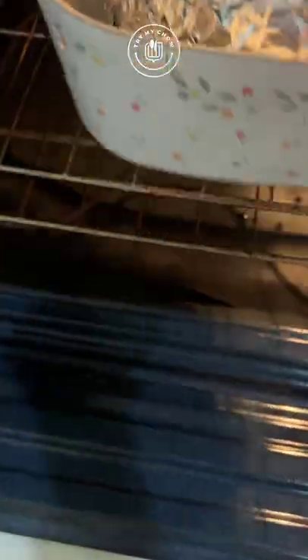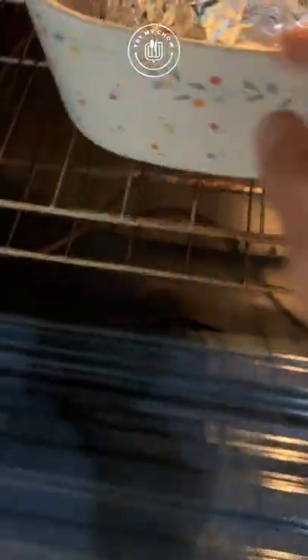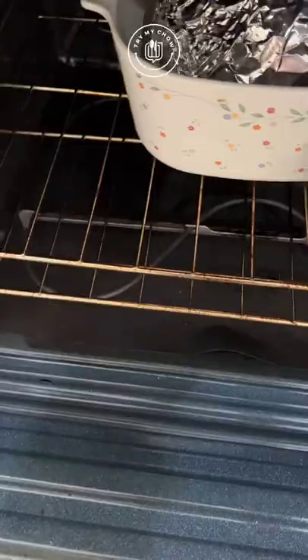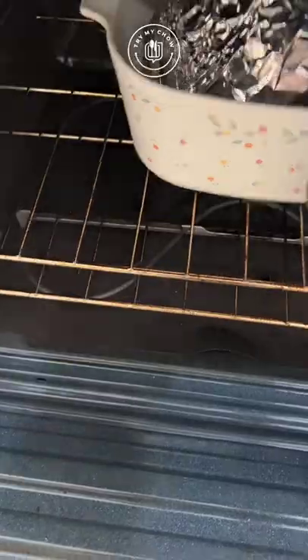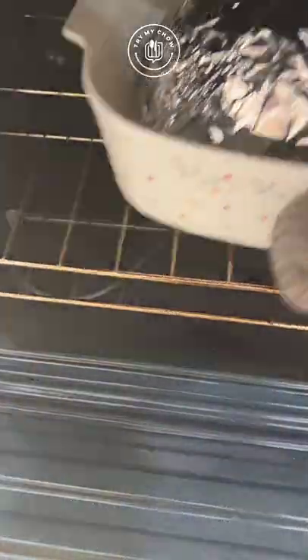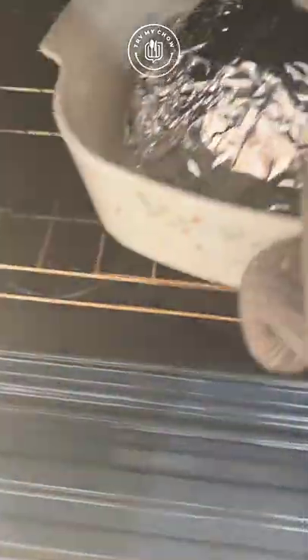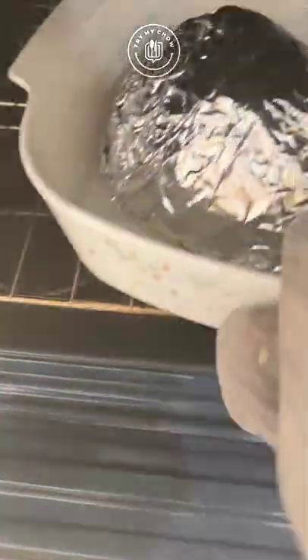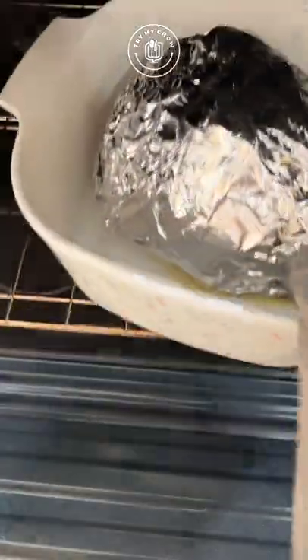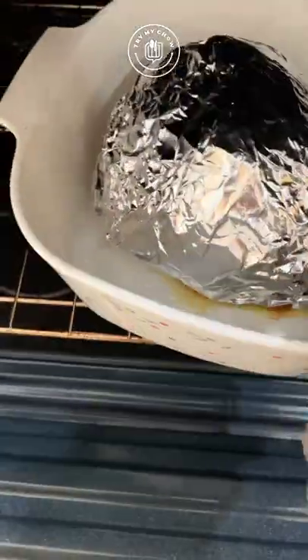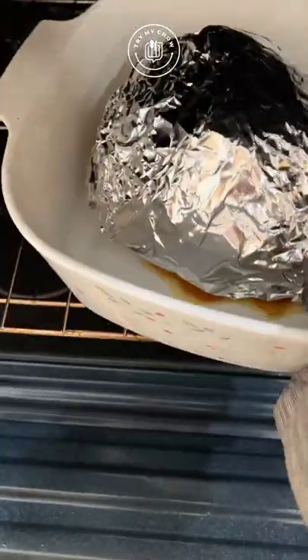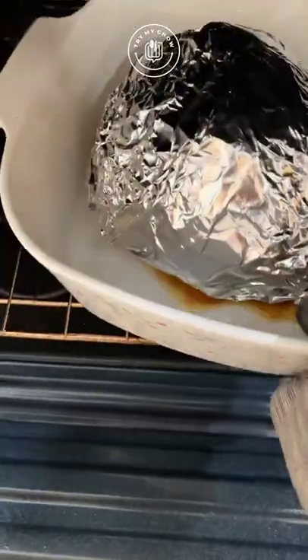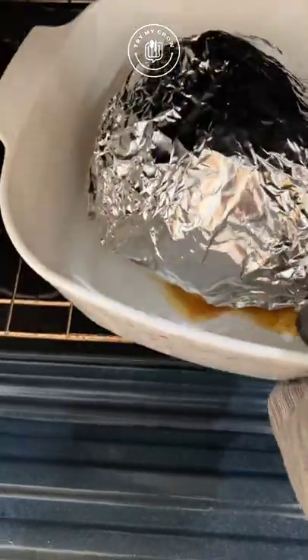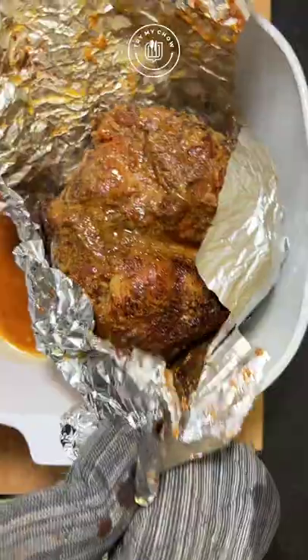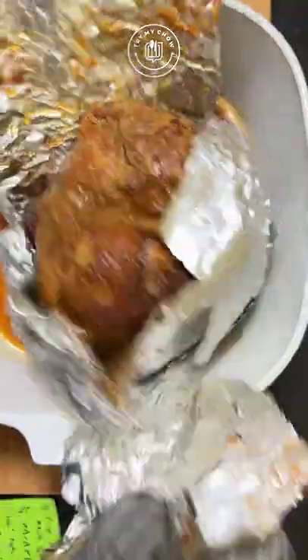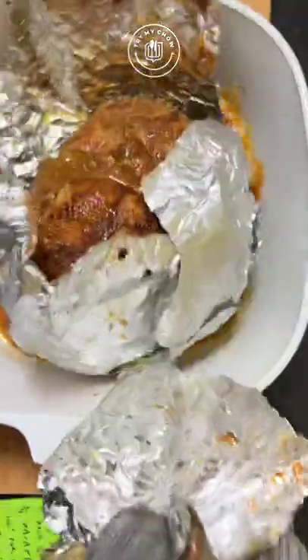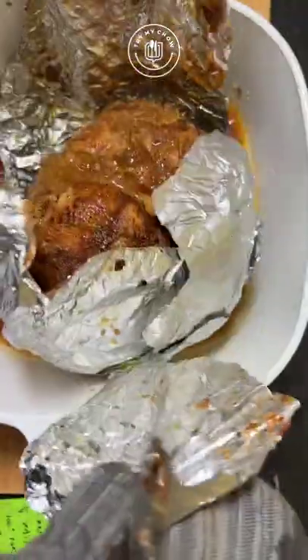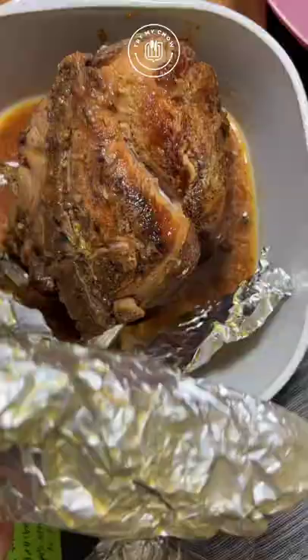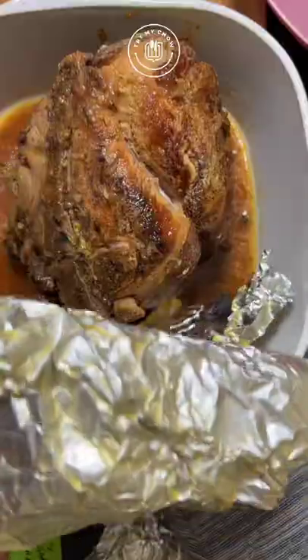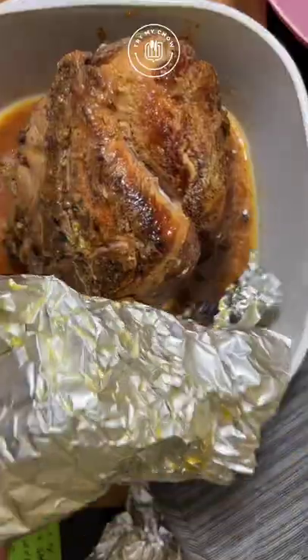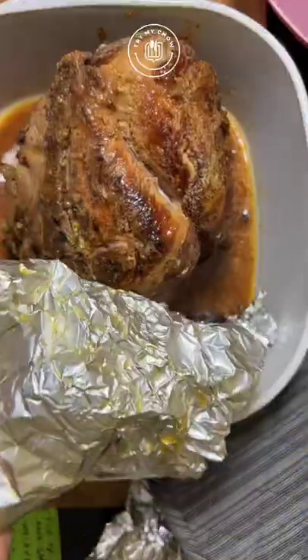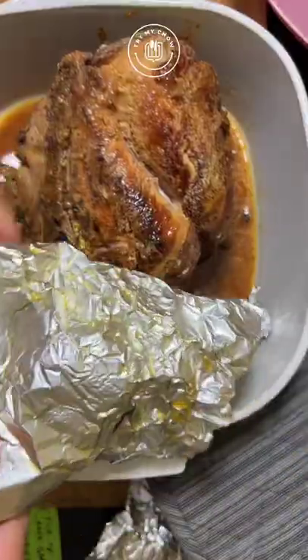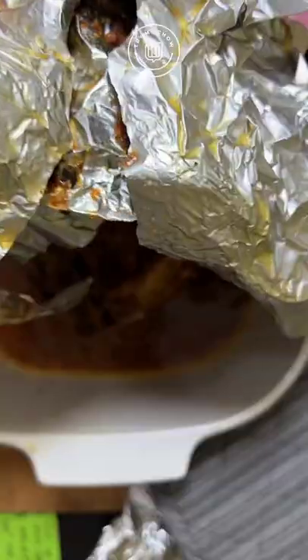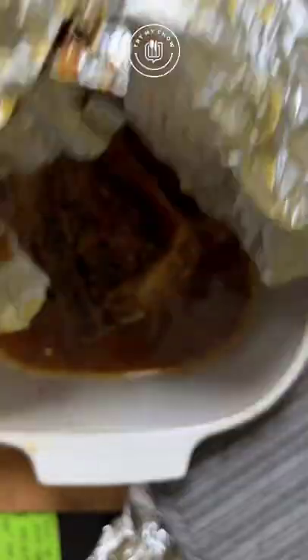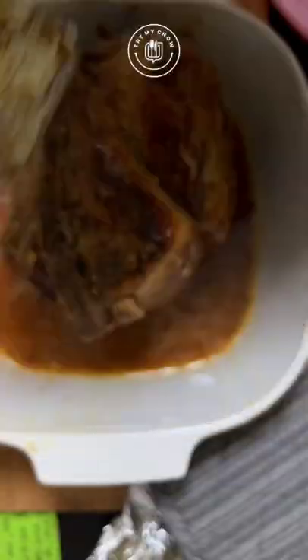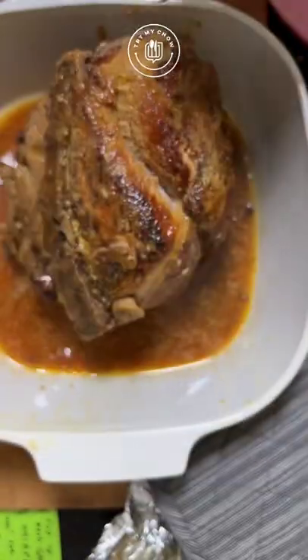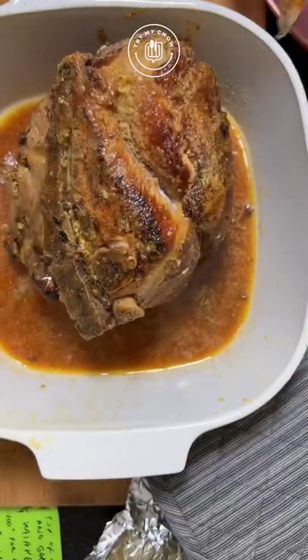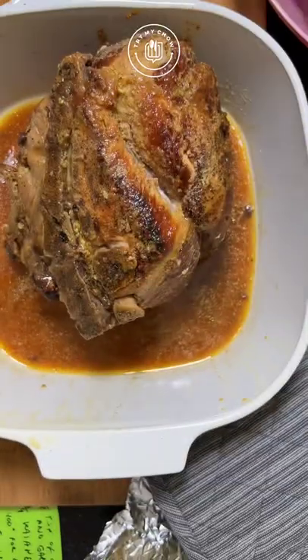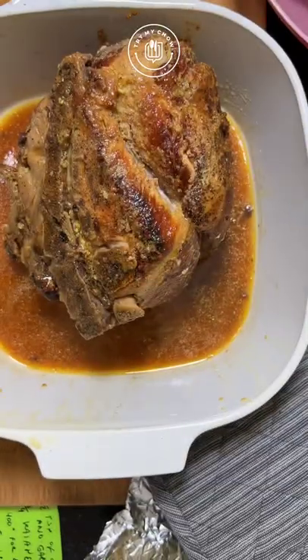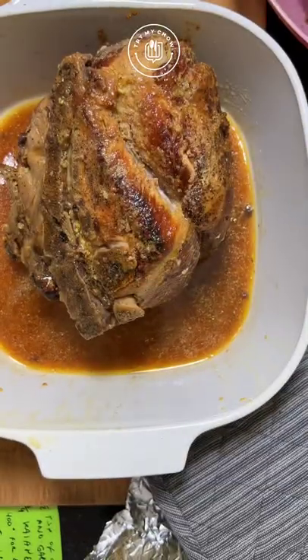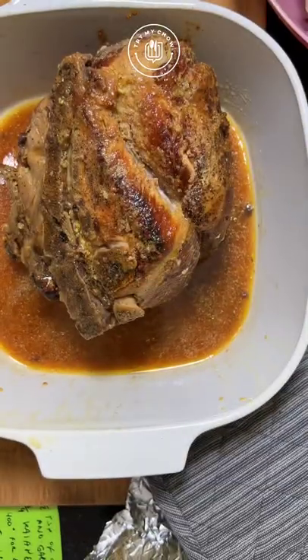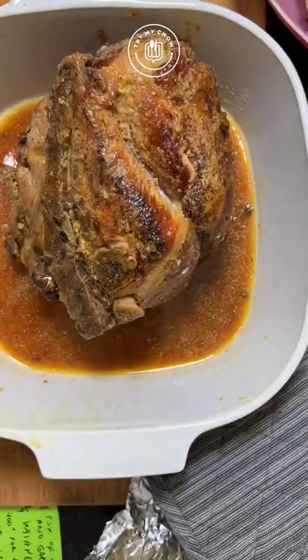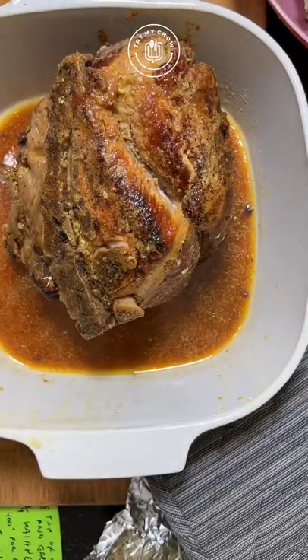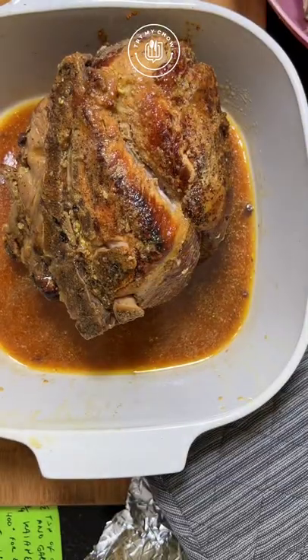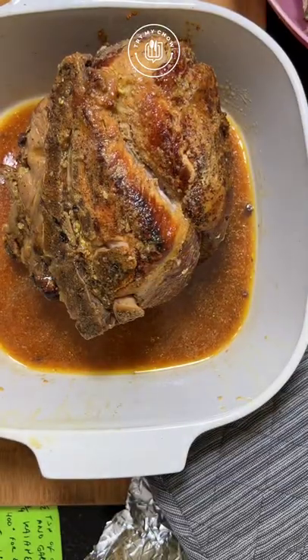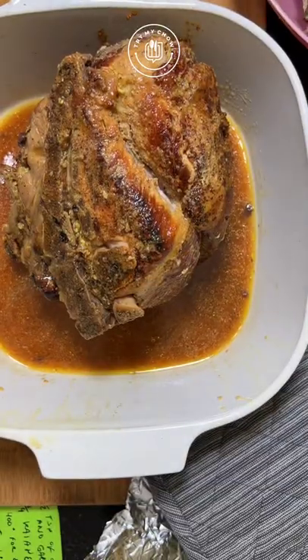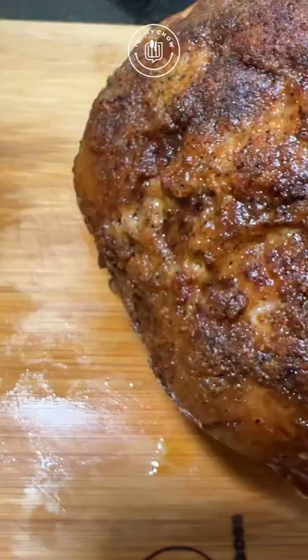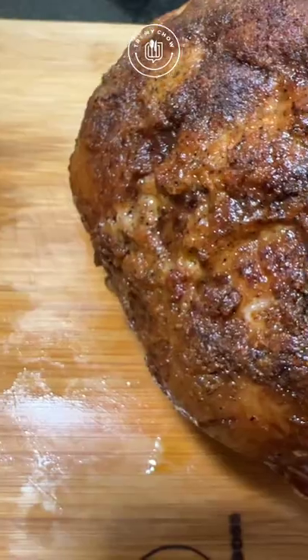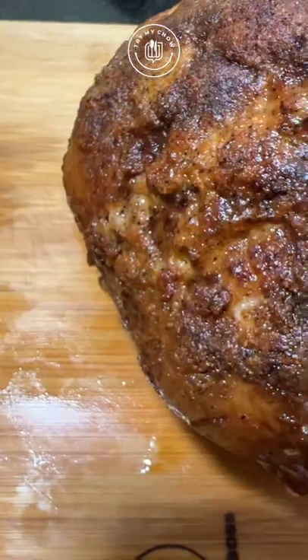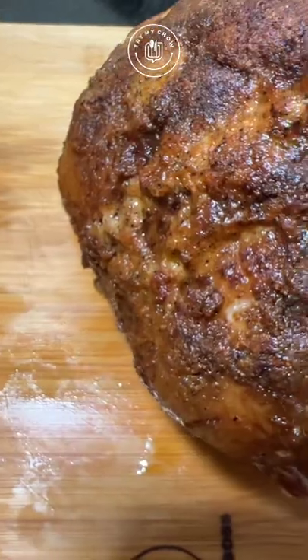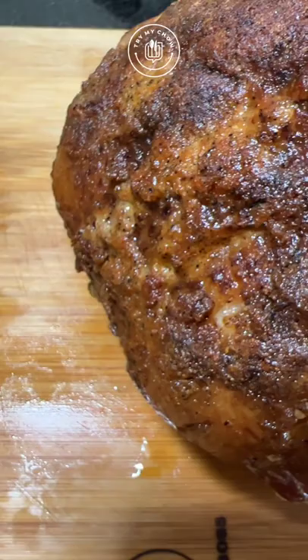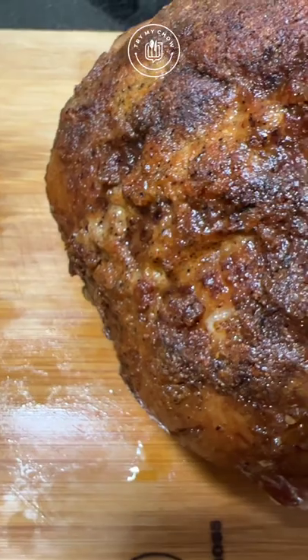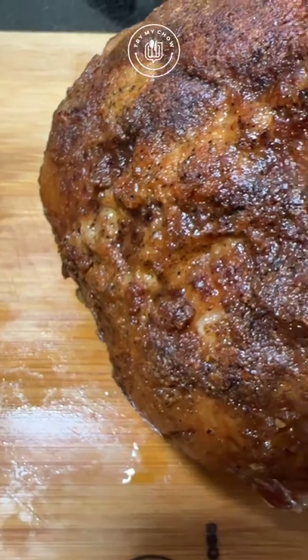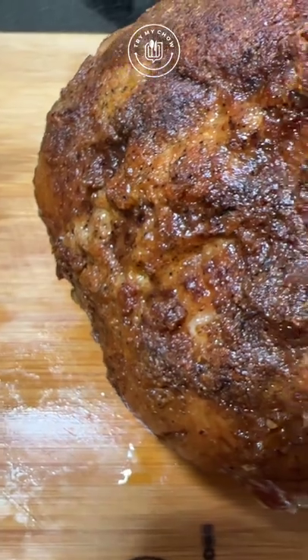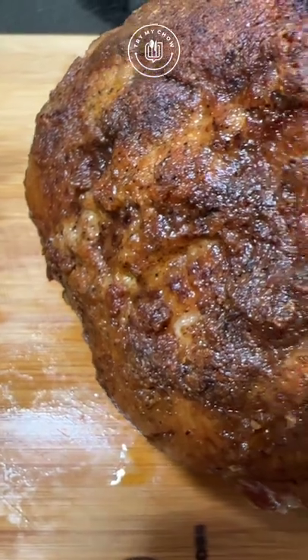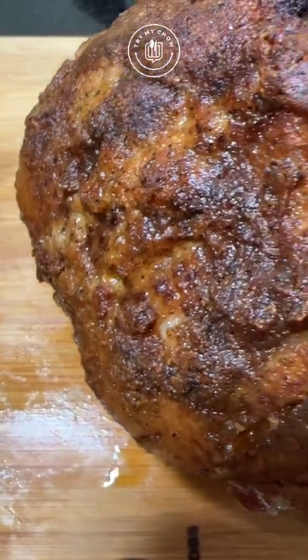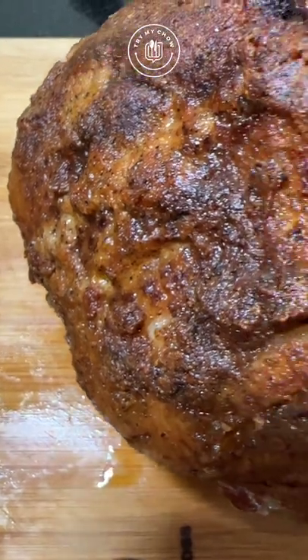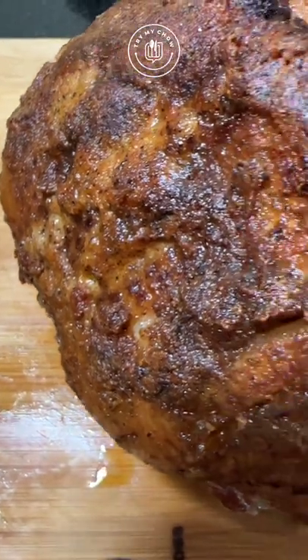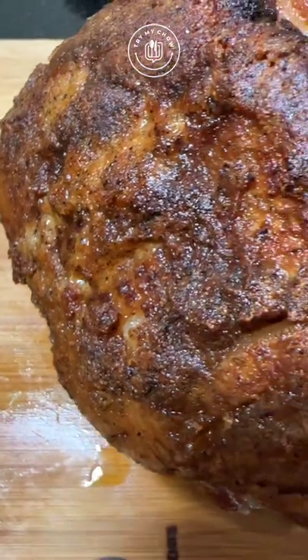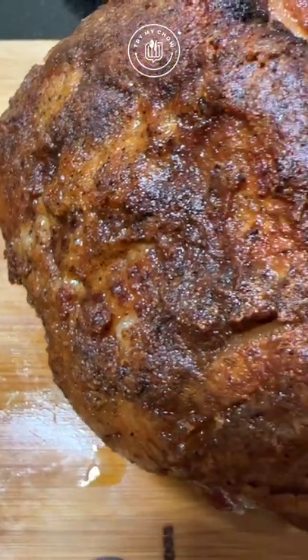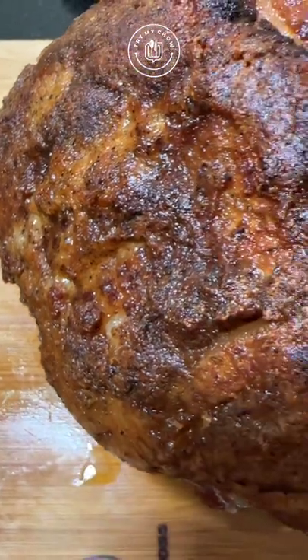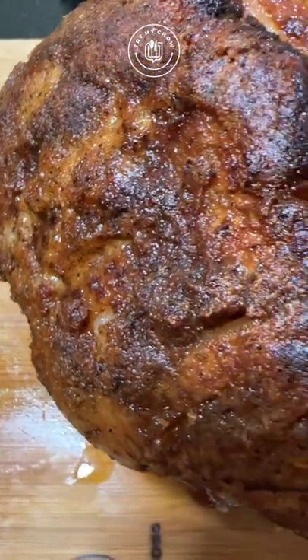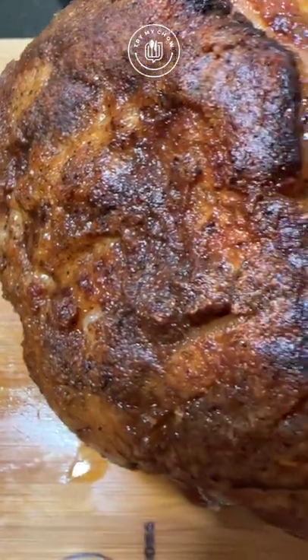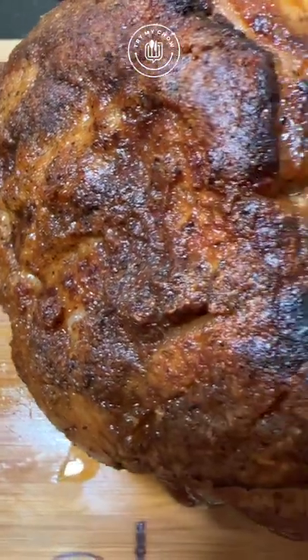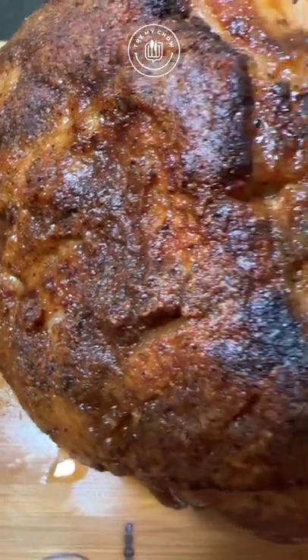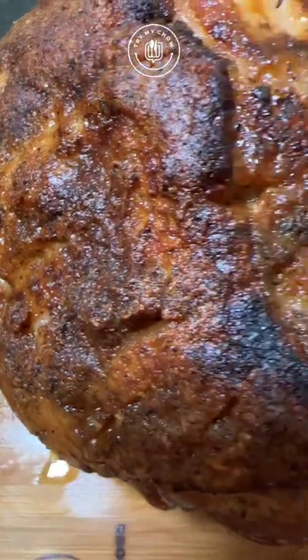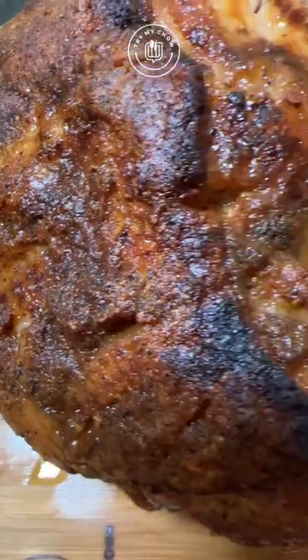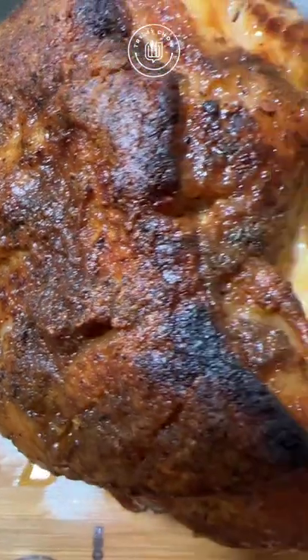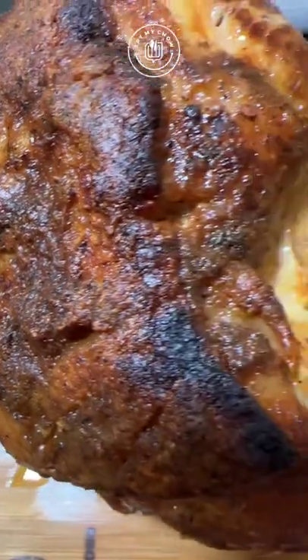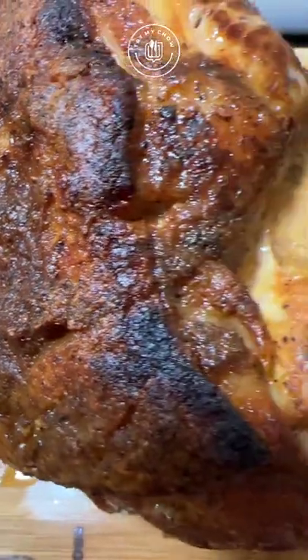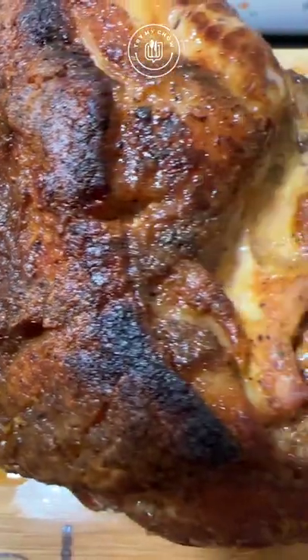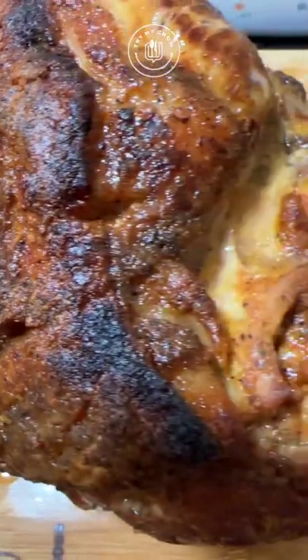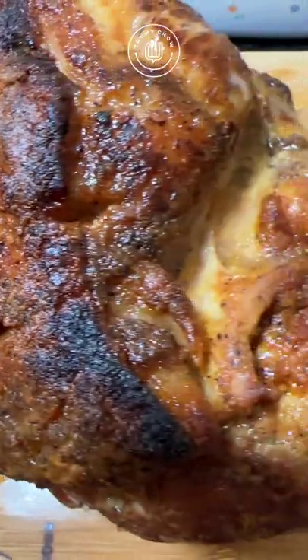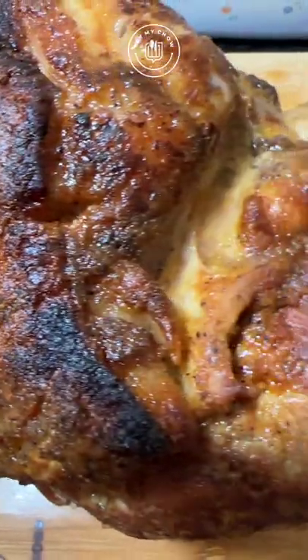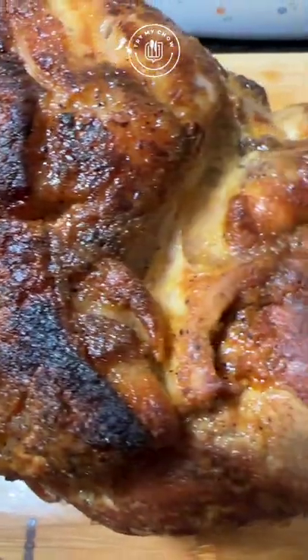Remove it from the oven. We need that juice to make our gravy. Put the porky back in the oven for another two hours at the same temperature.